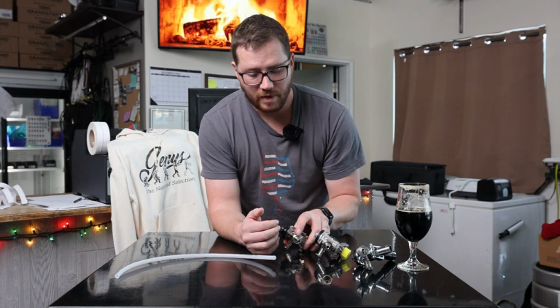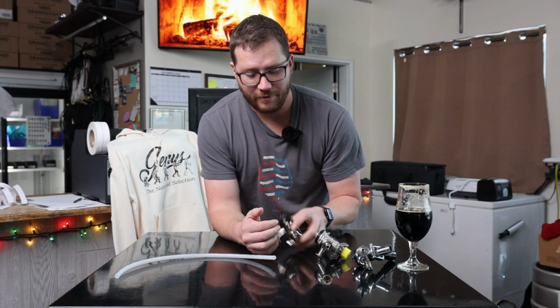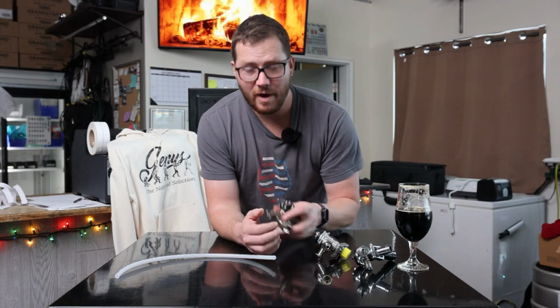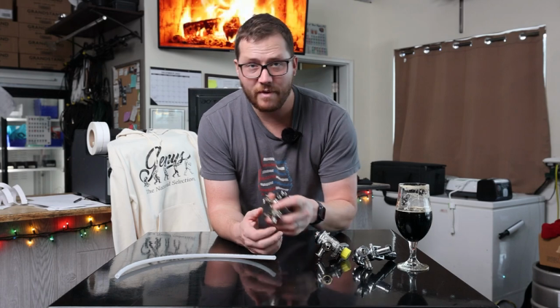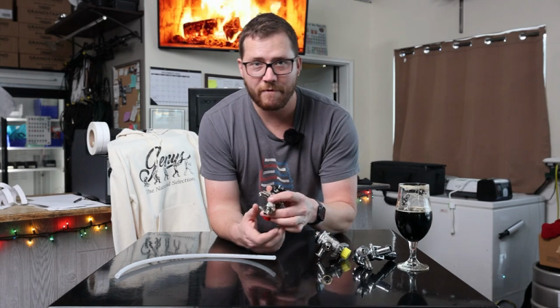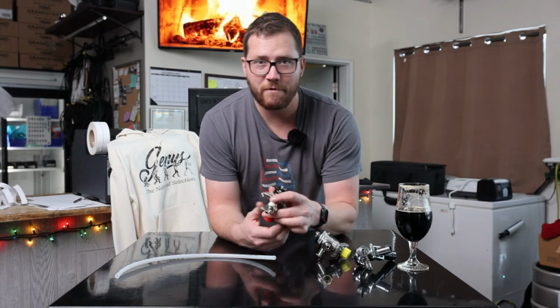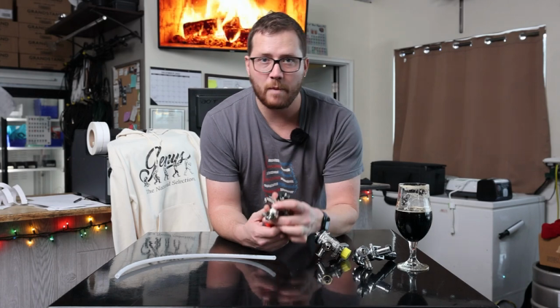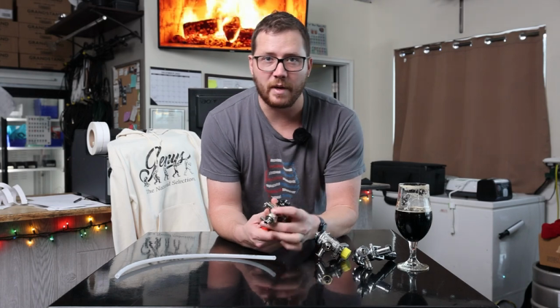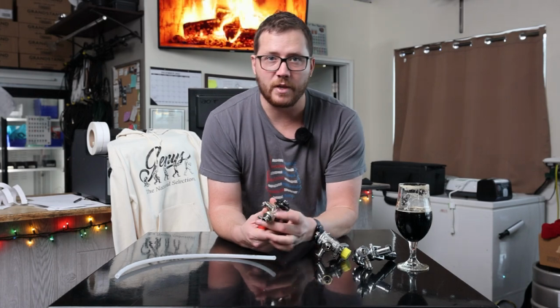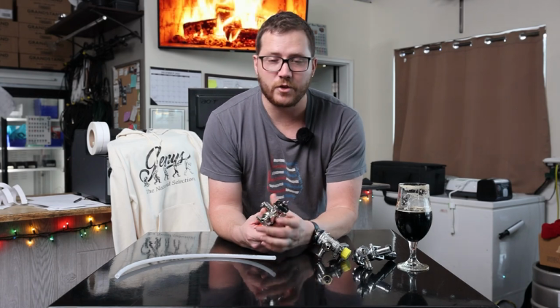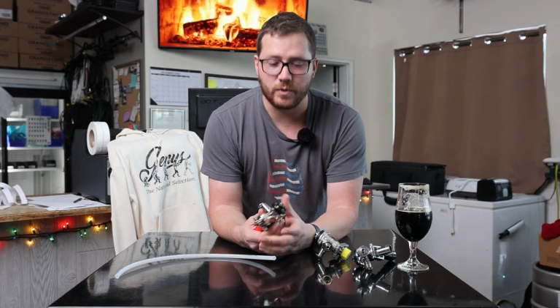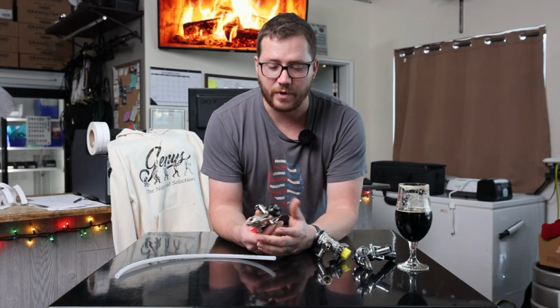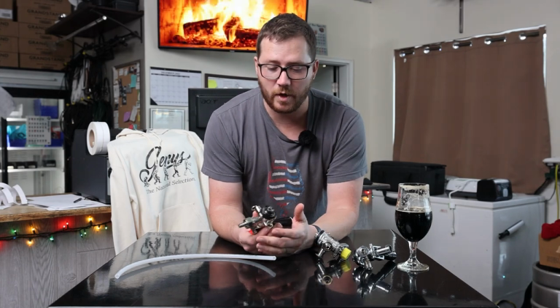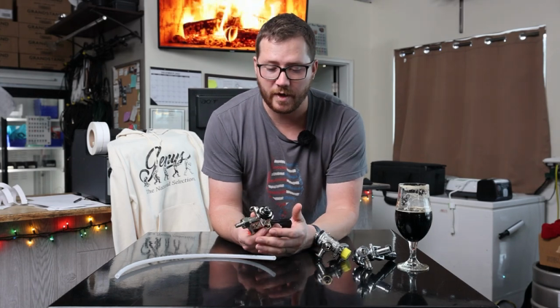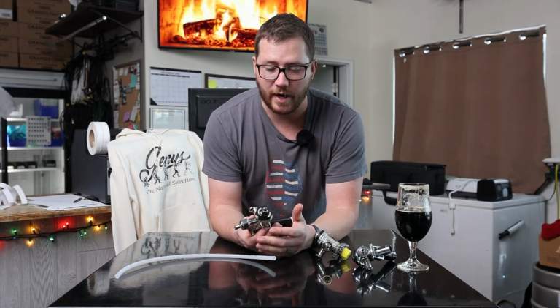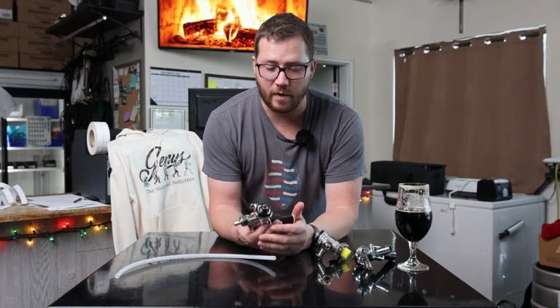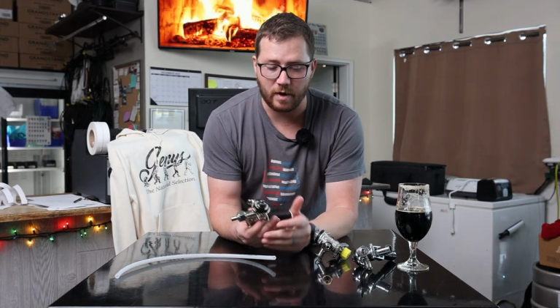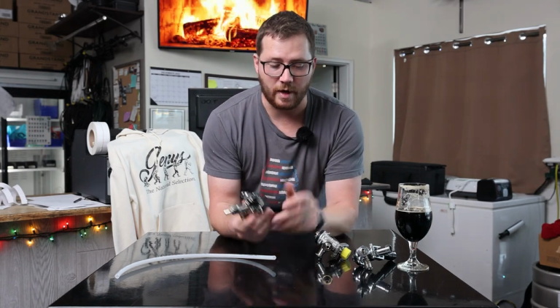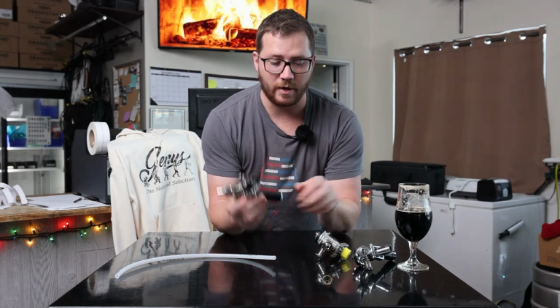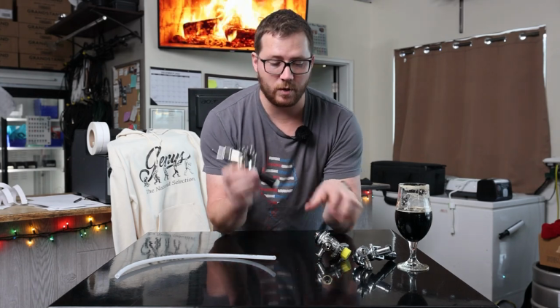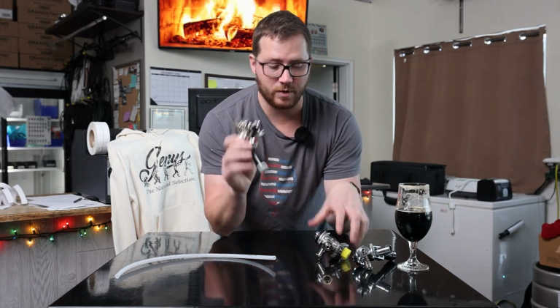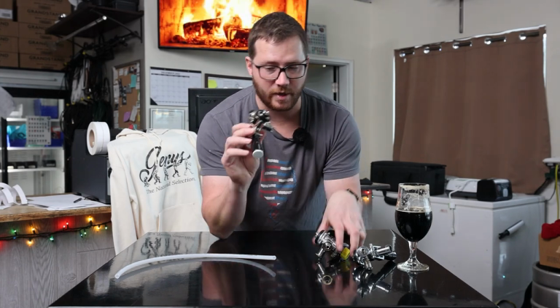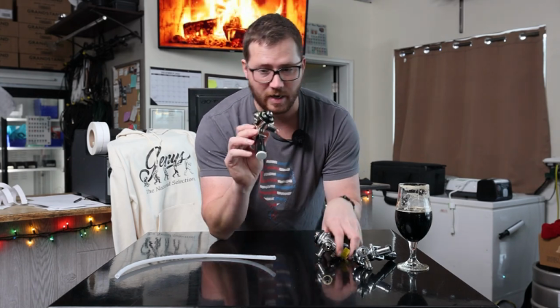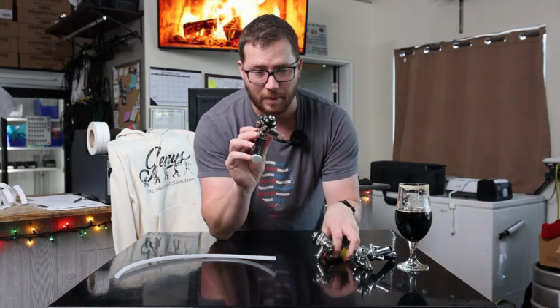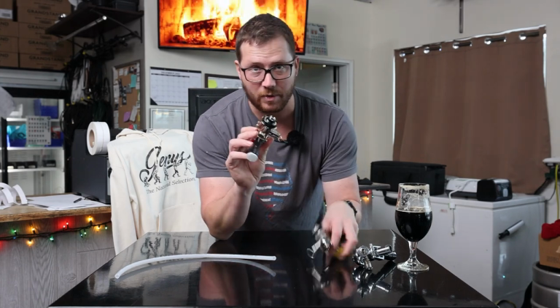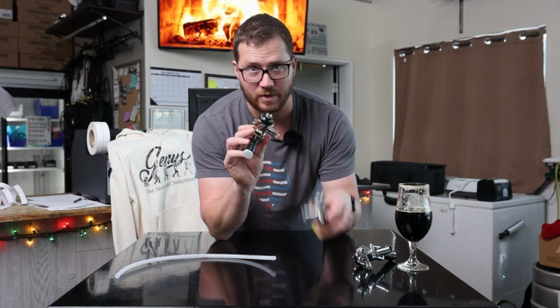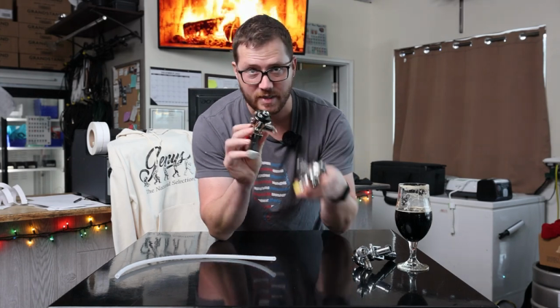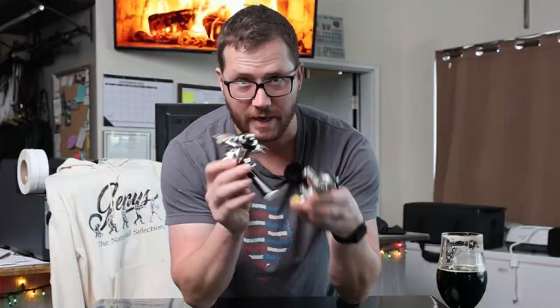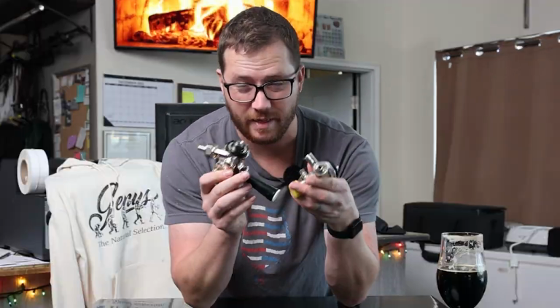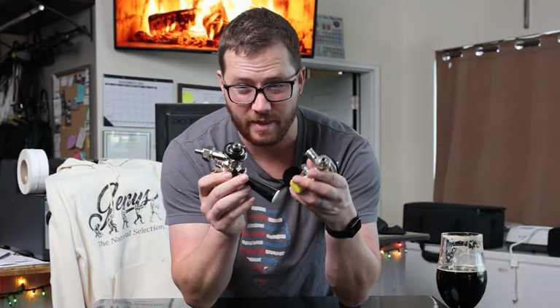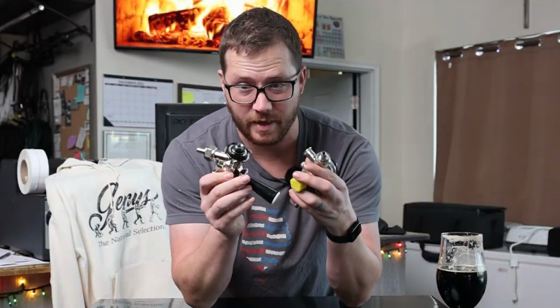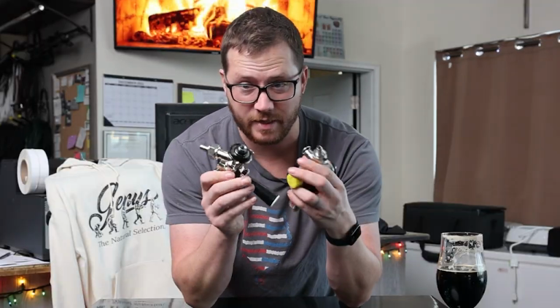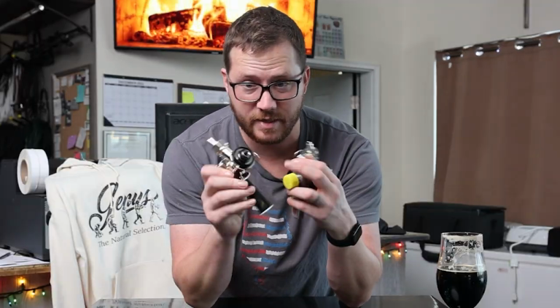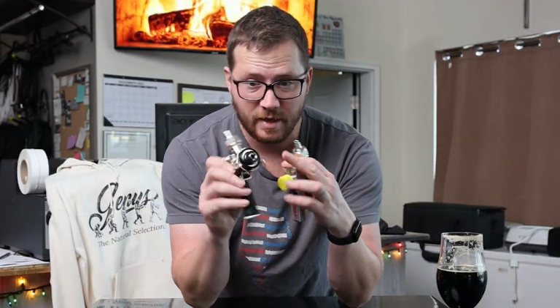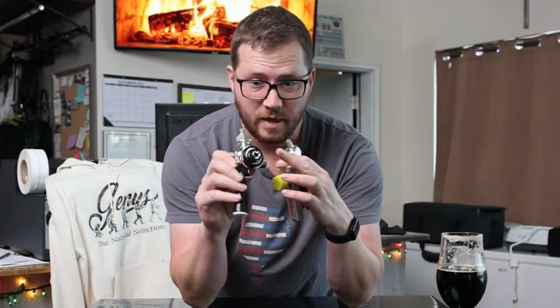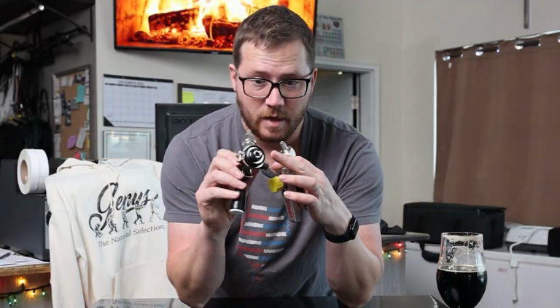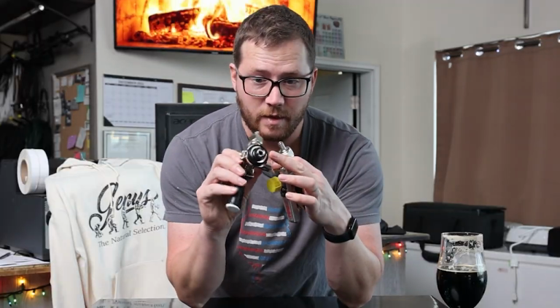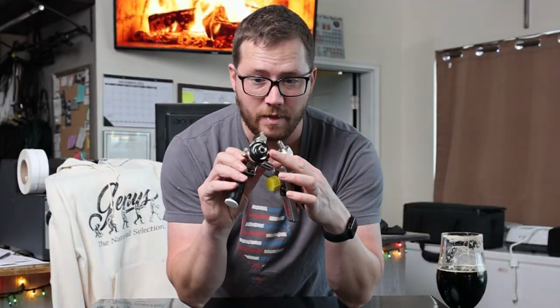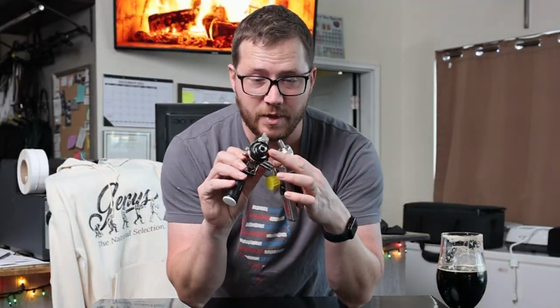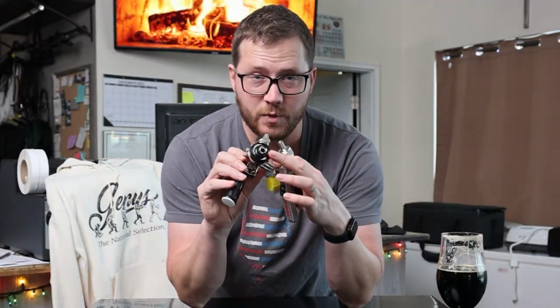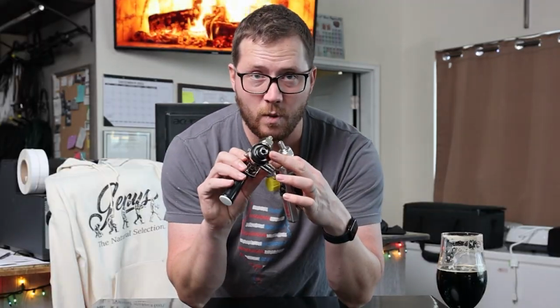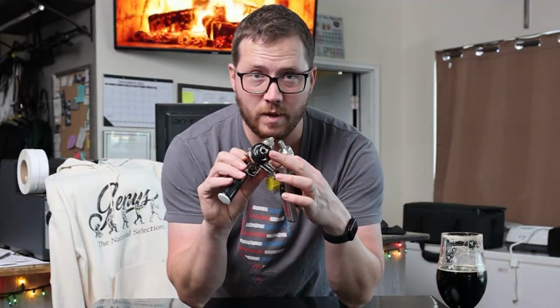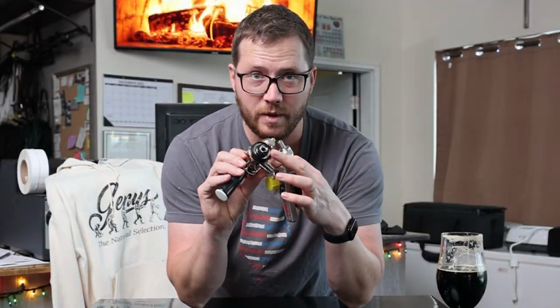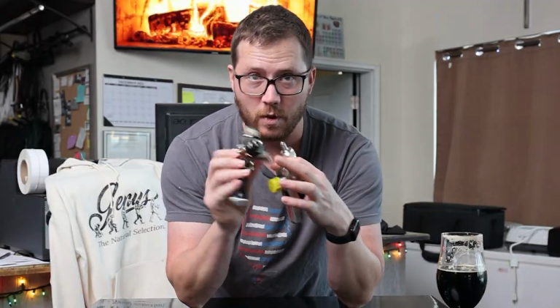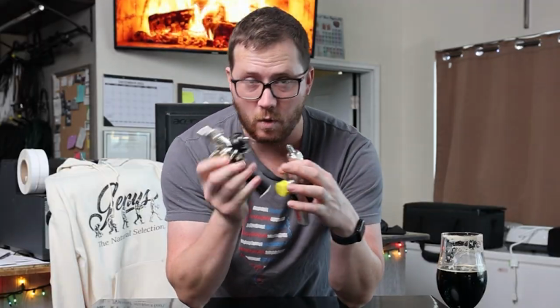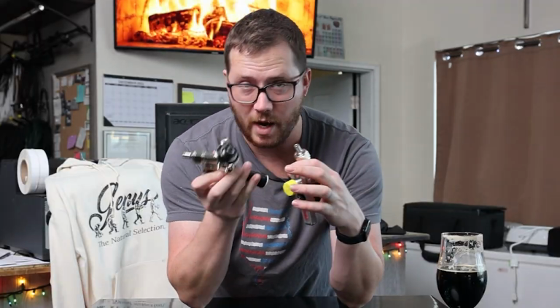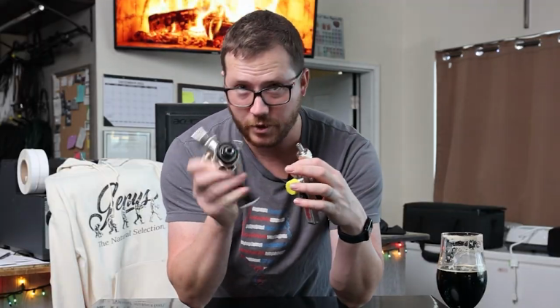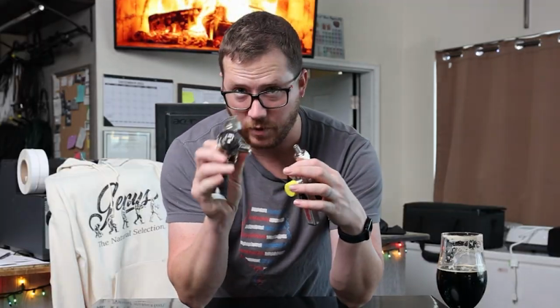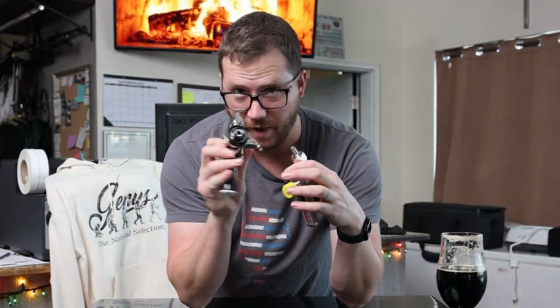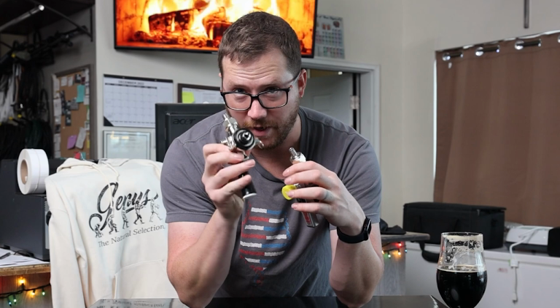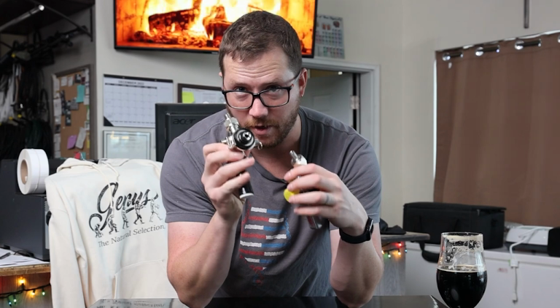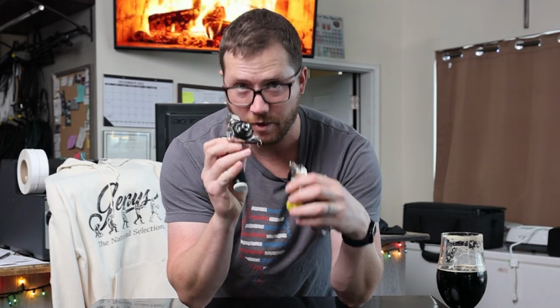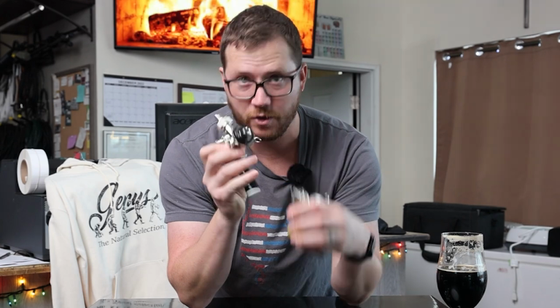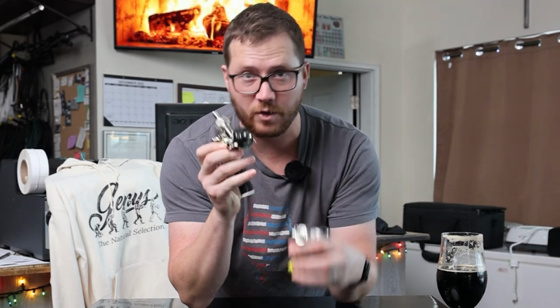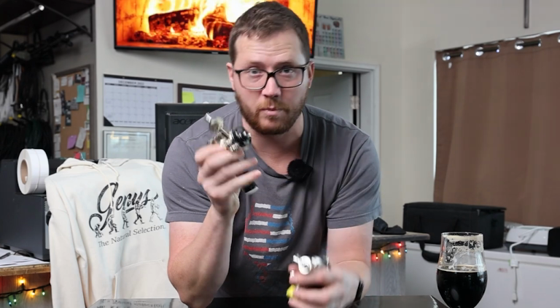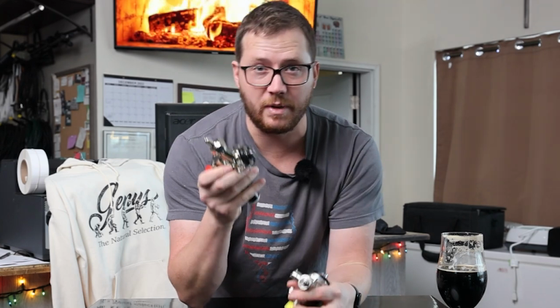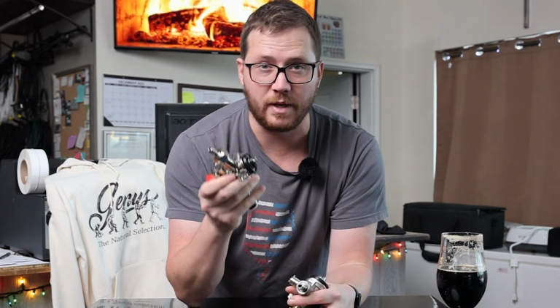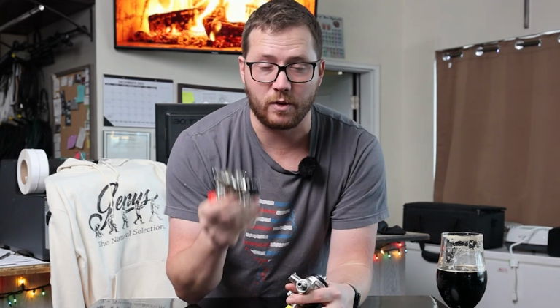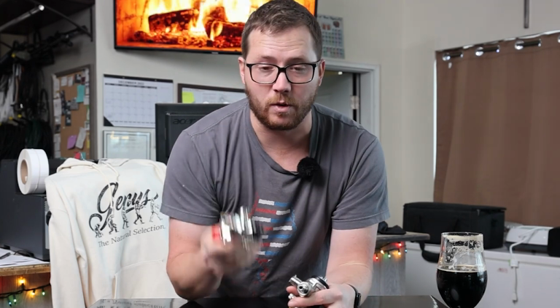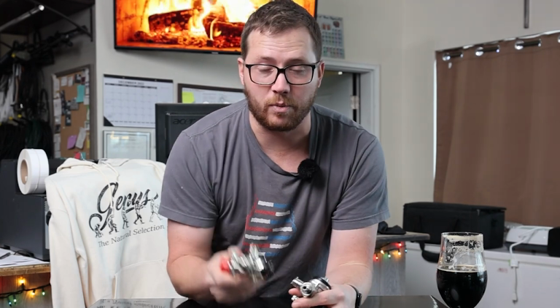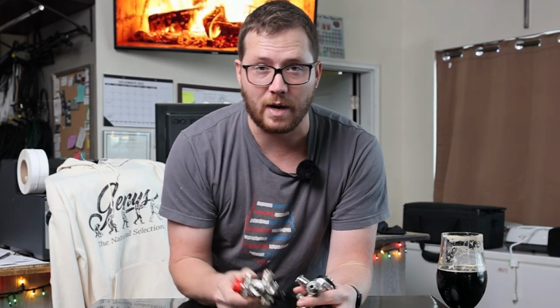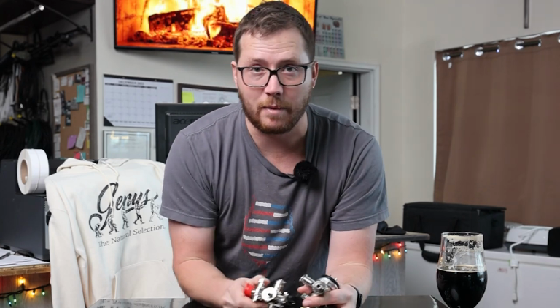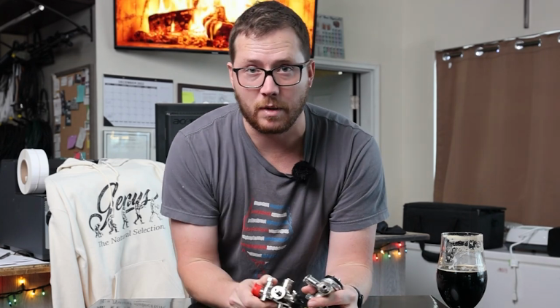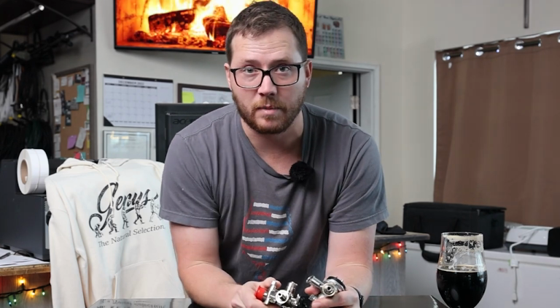If you're having foaming issues with your kegerator and using couplers like this, then this one little washer right here could be your problem.